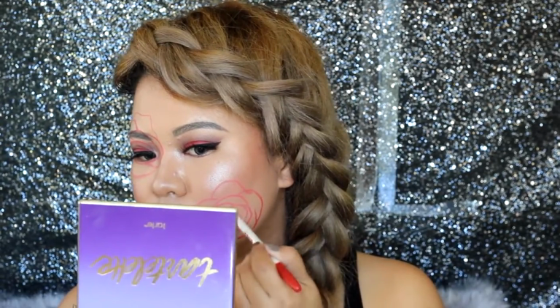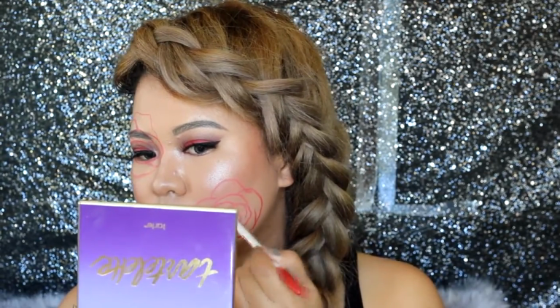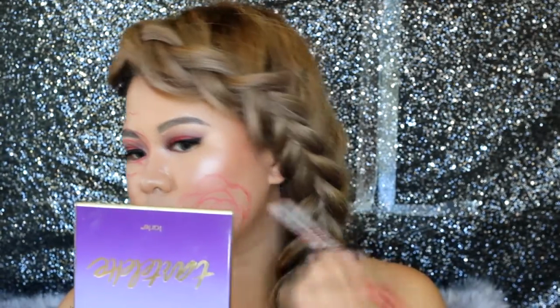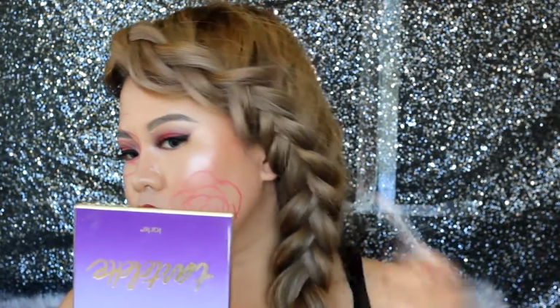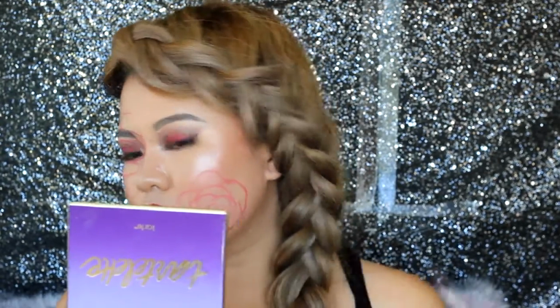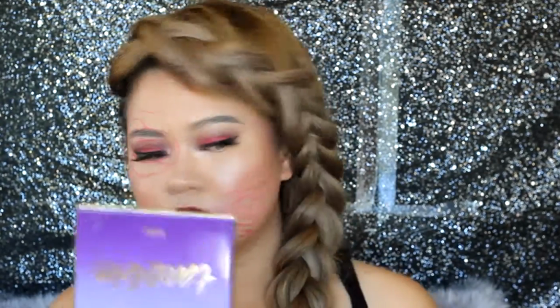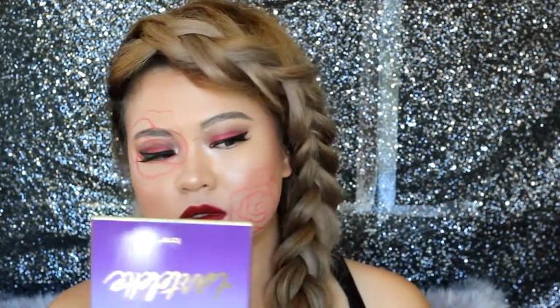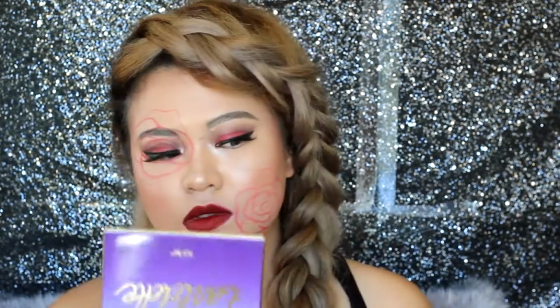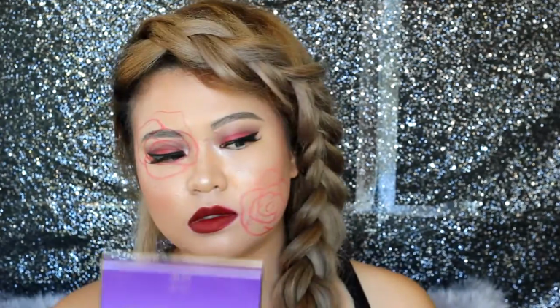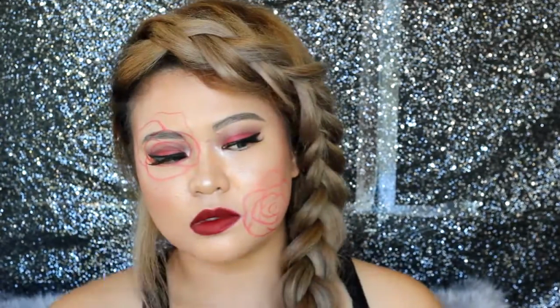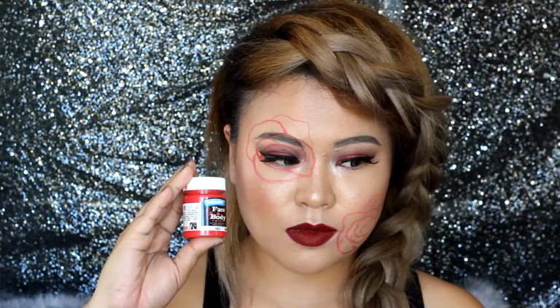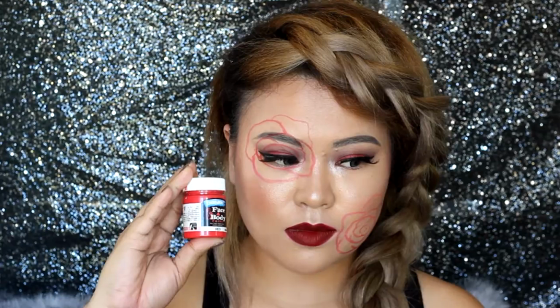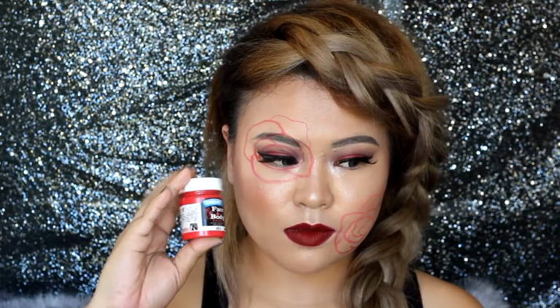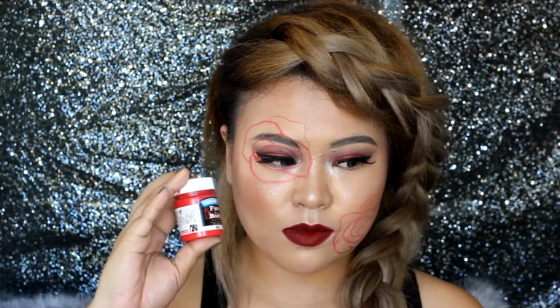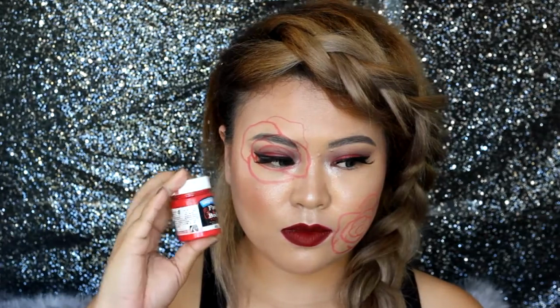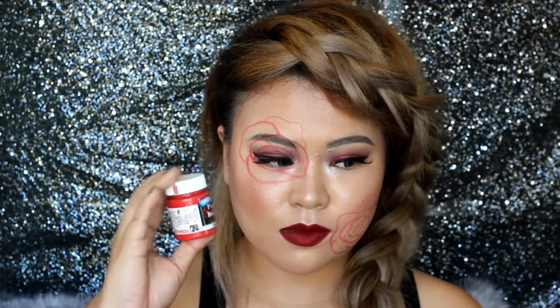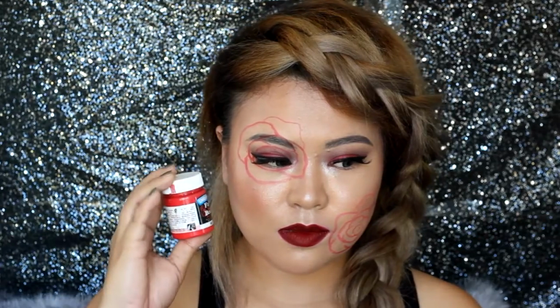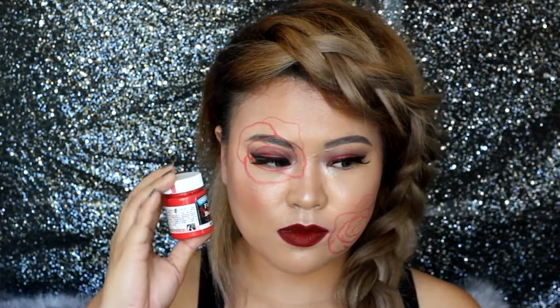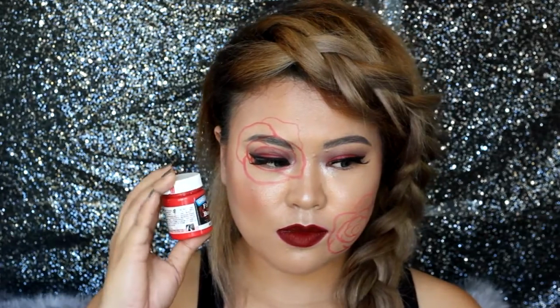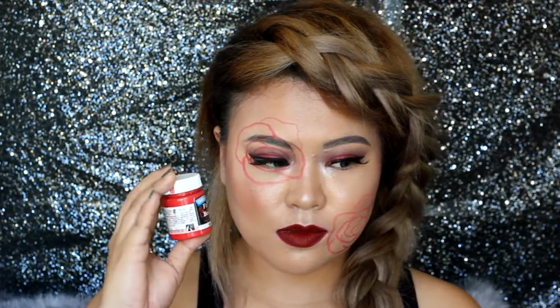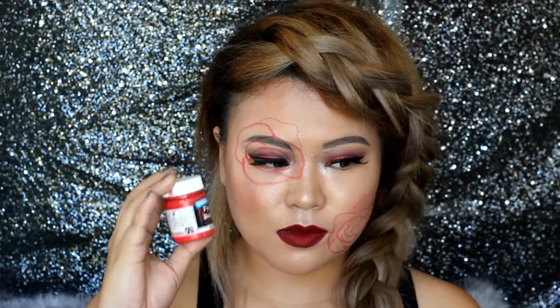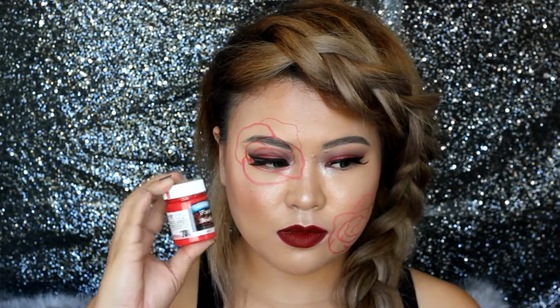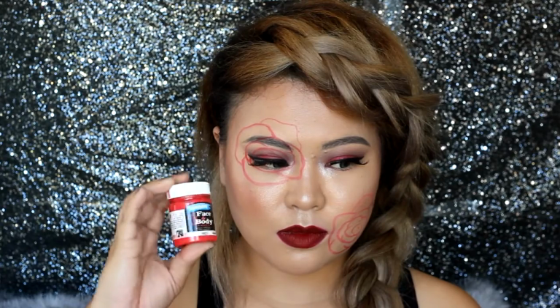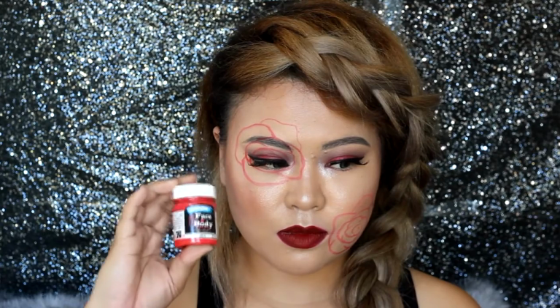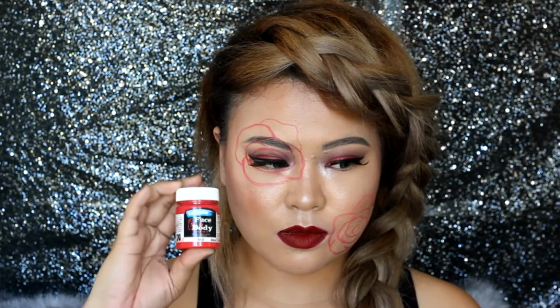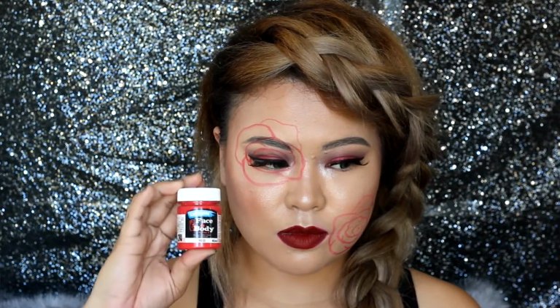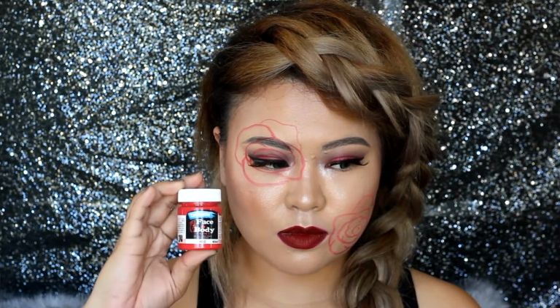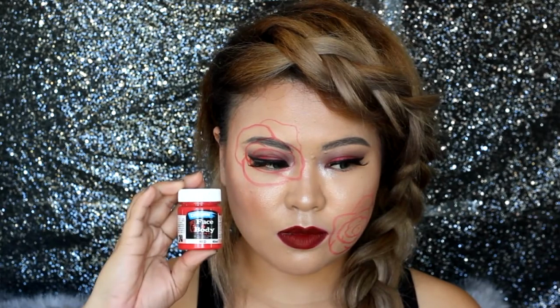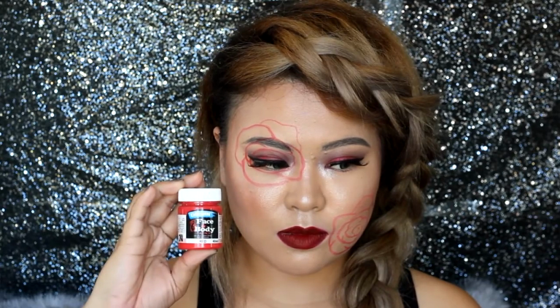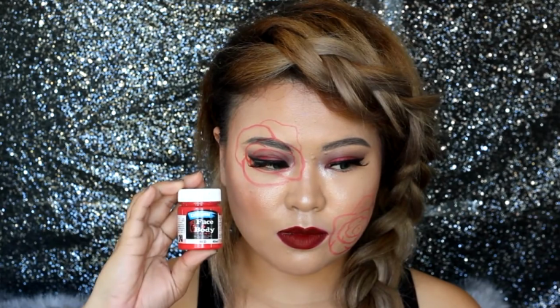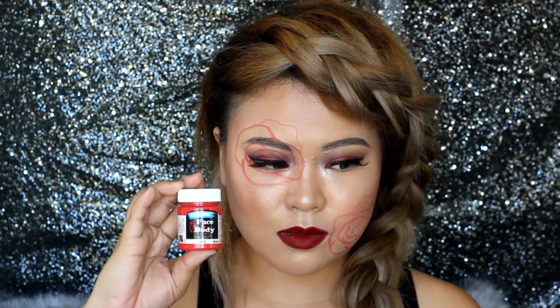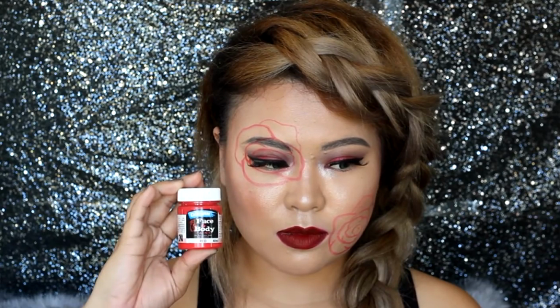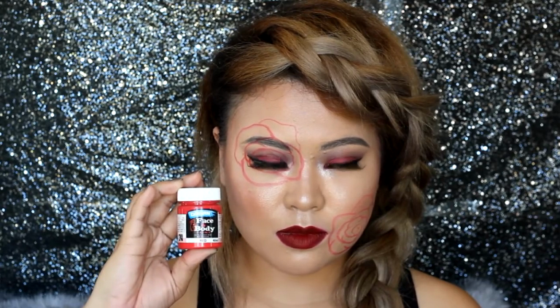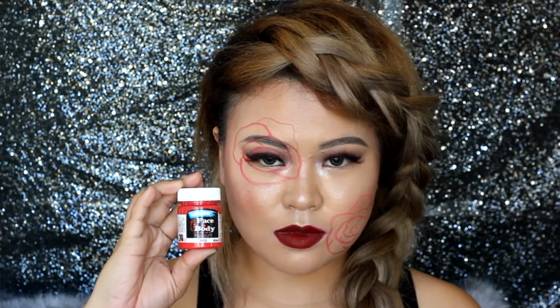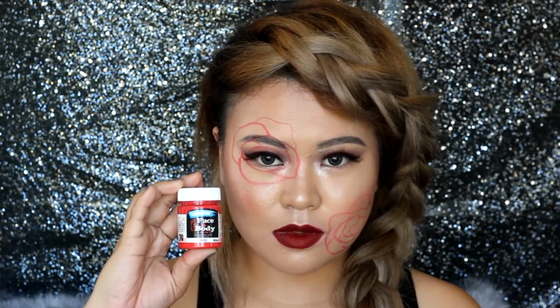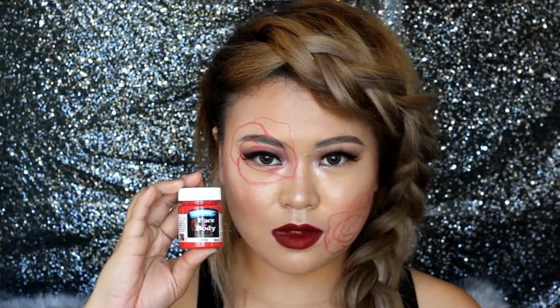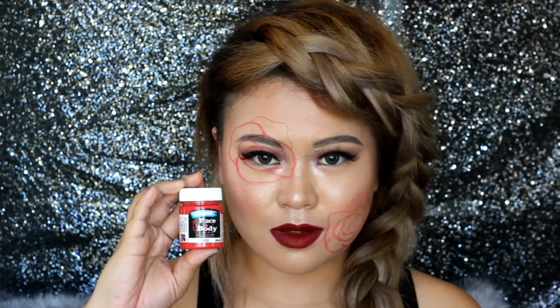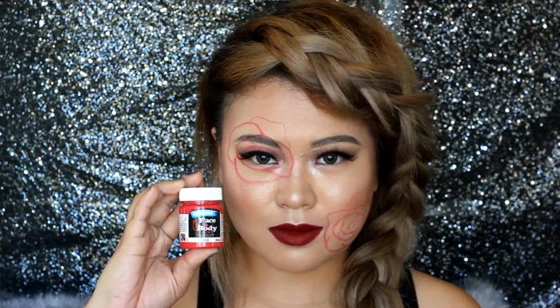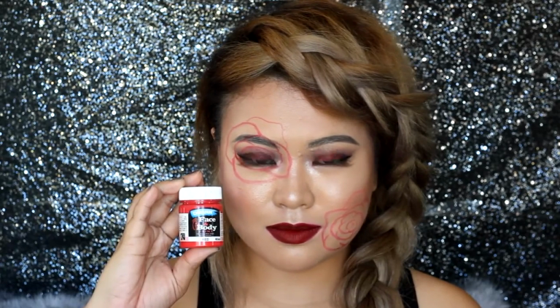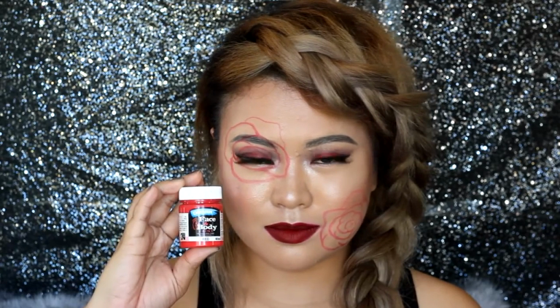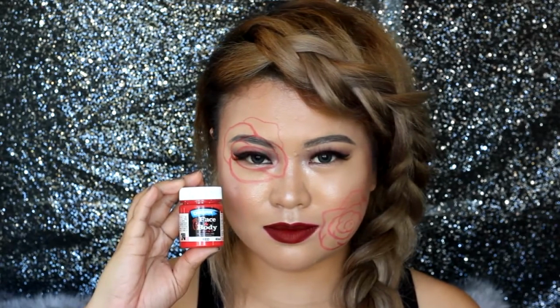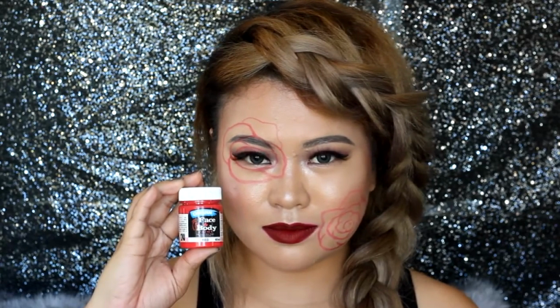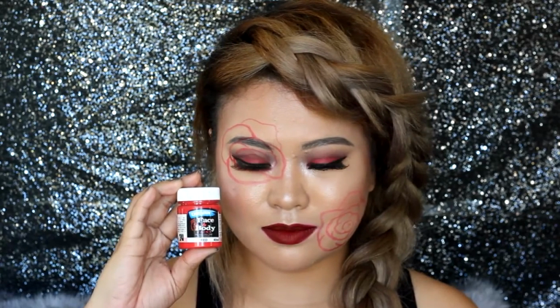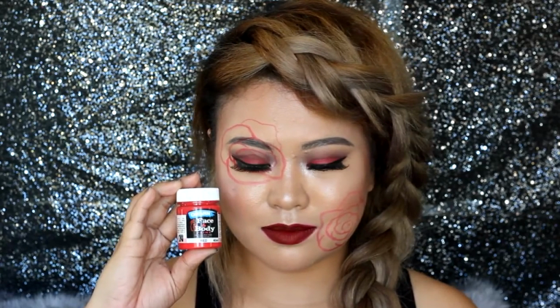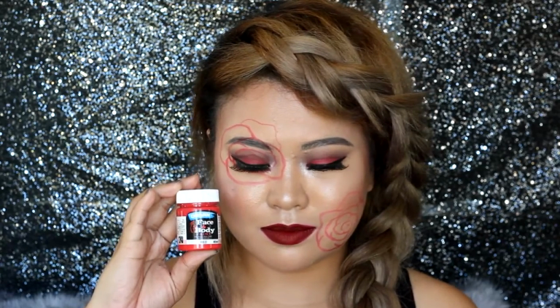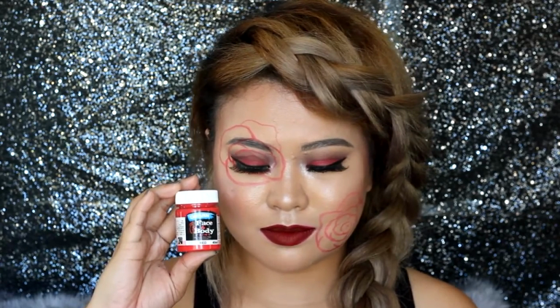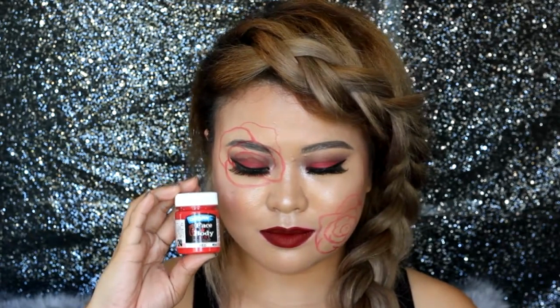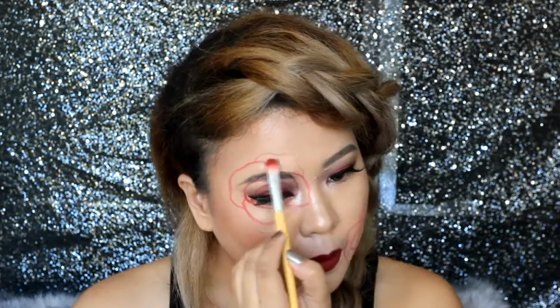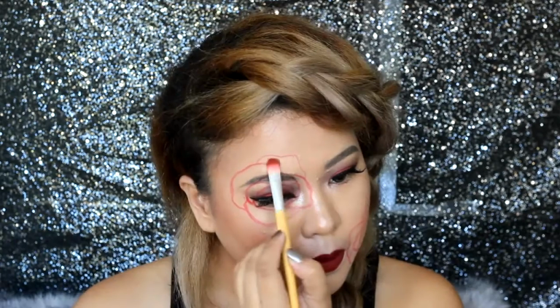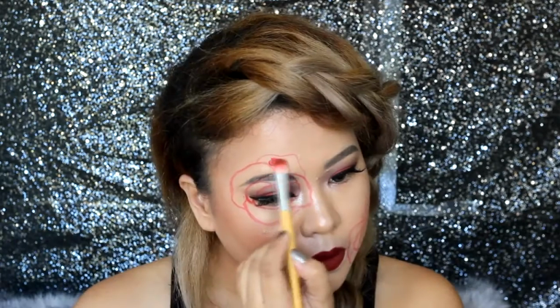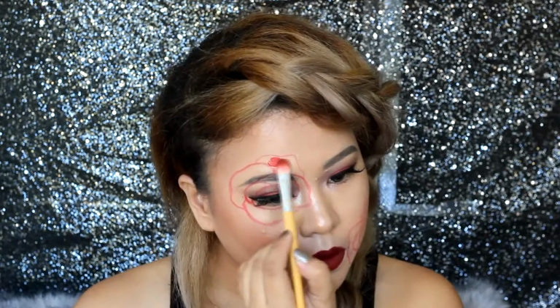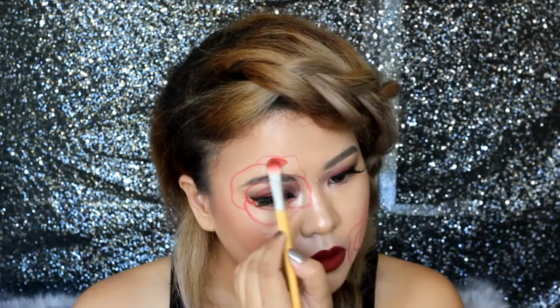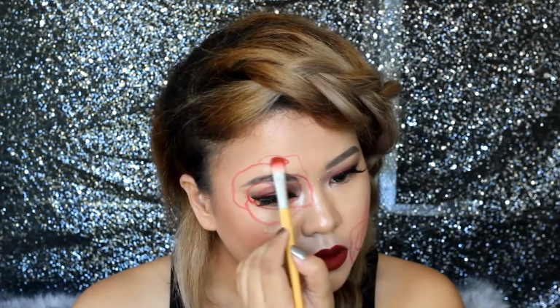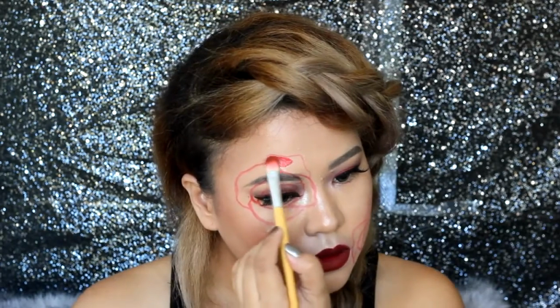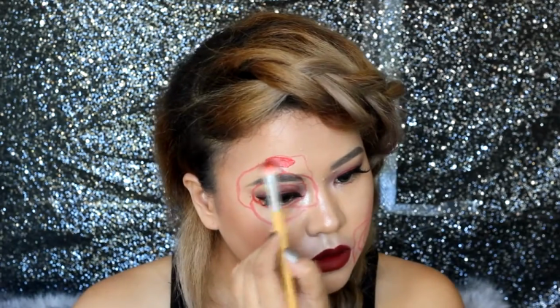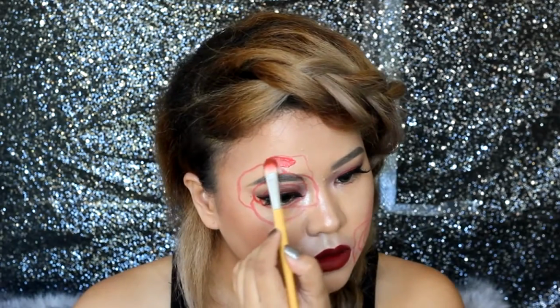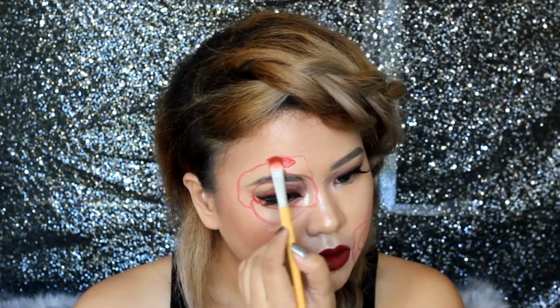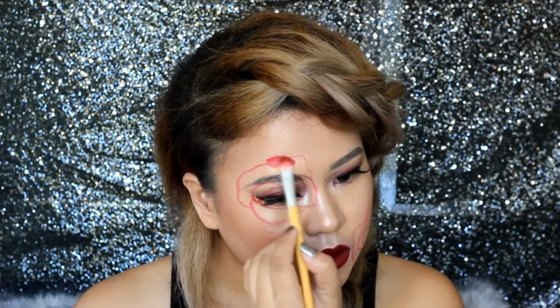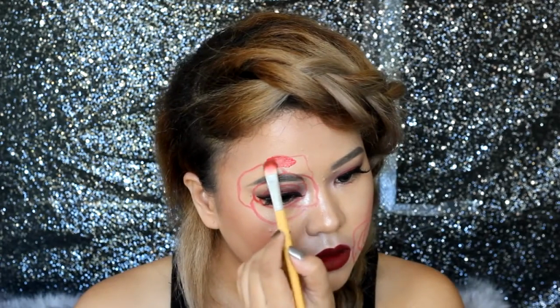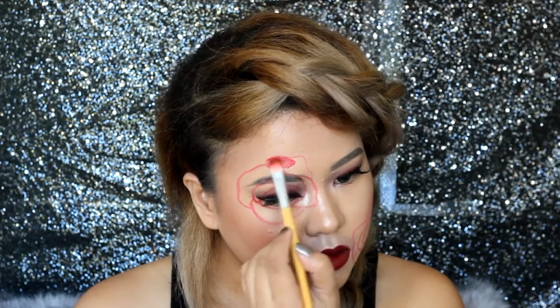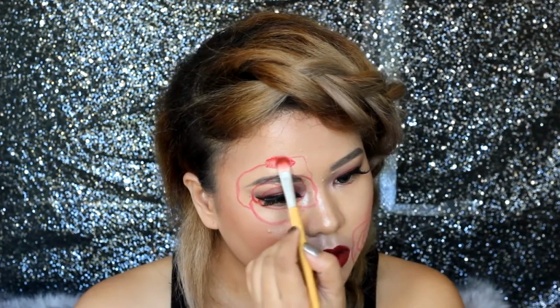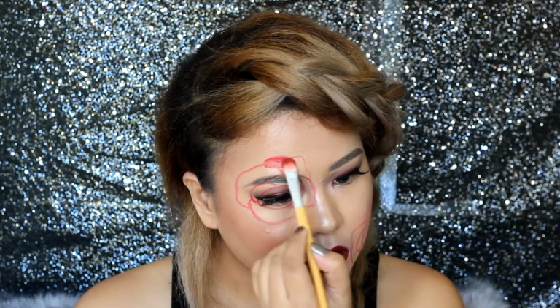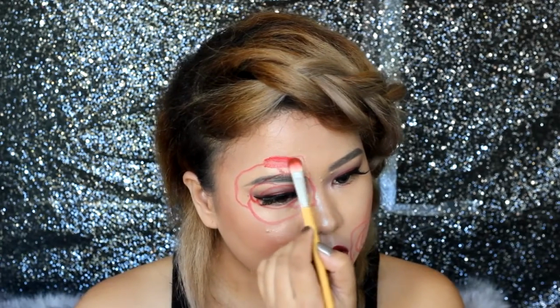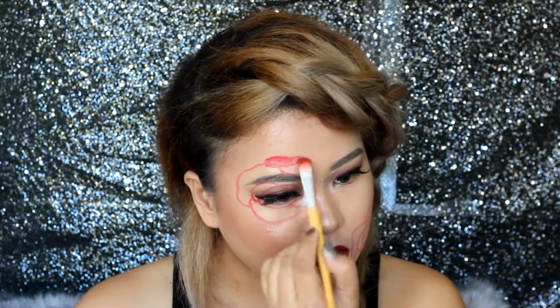Paint on this red body paint from Derivan using a concealer brush, applied within the outline.